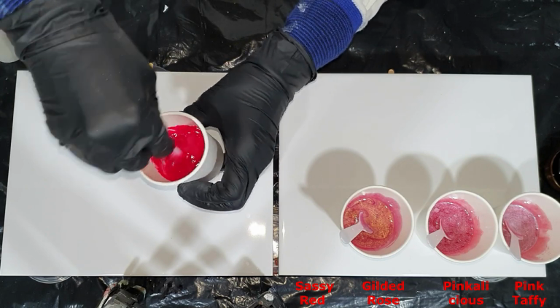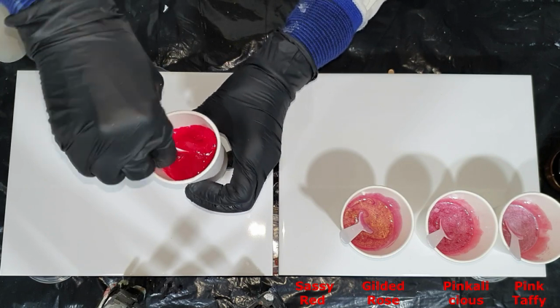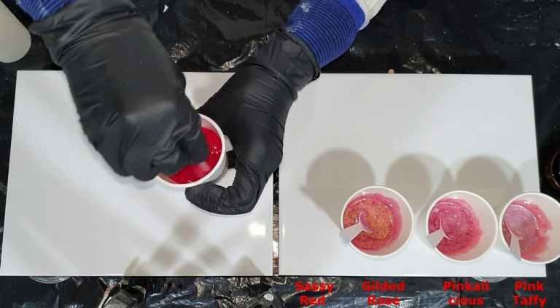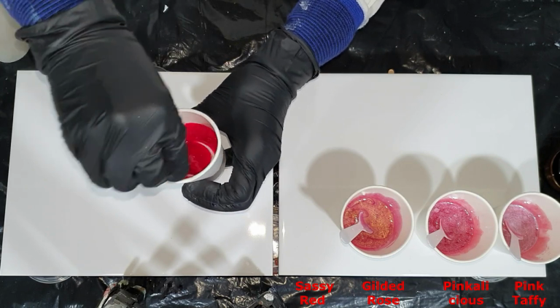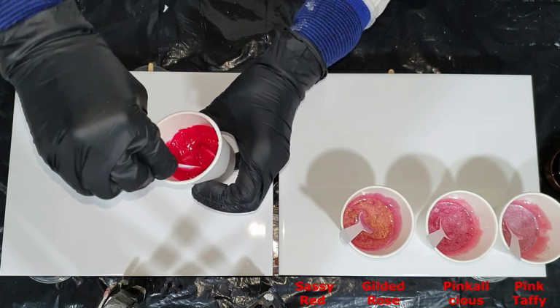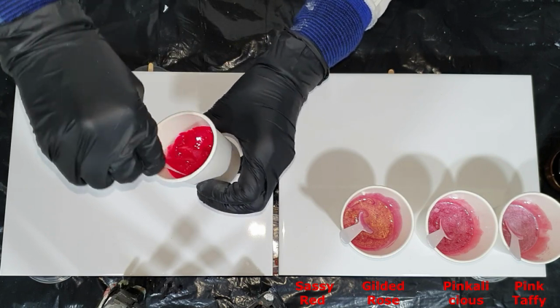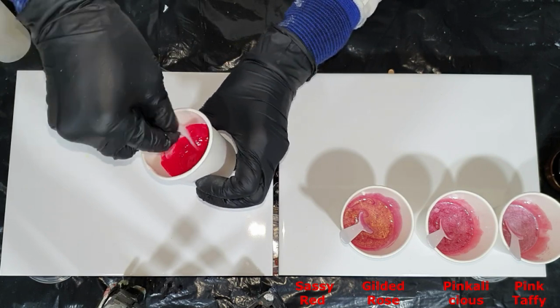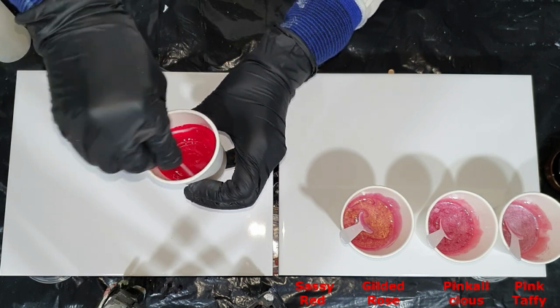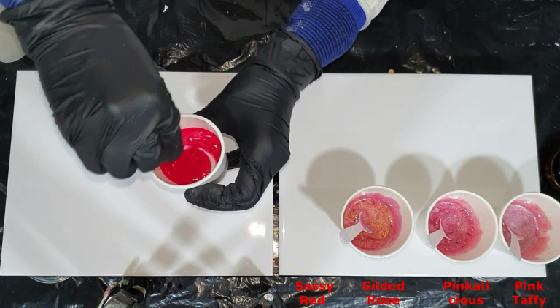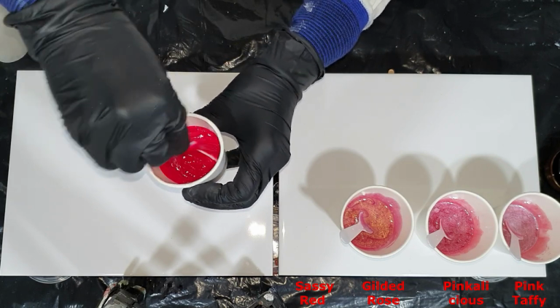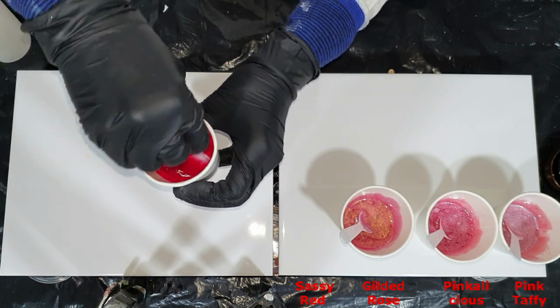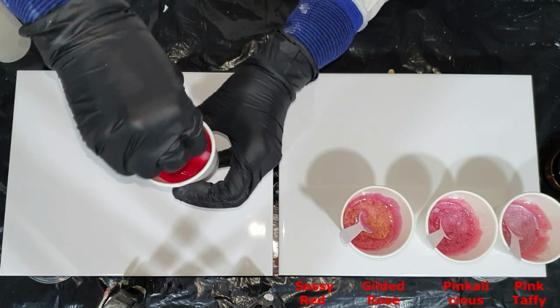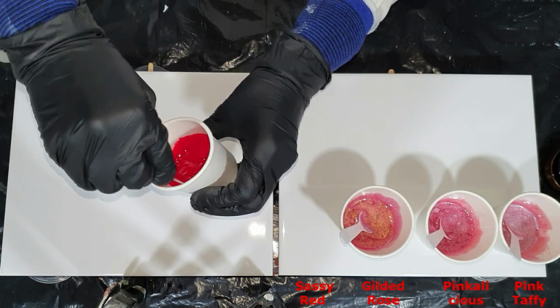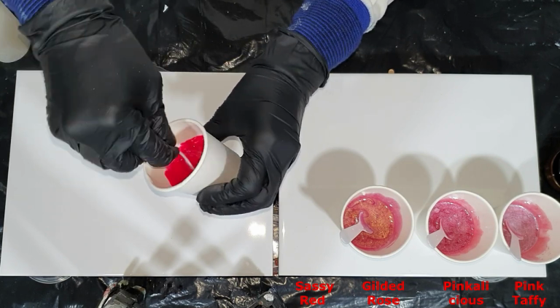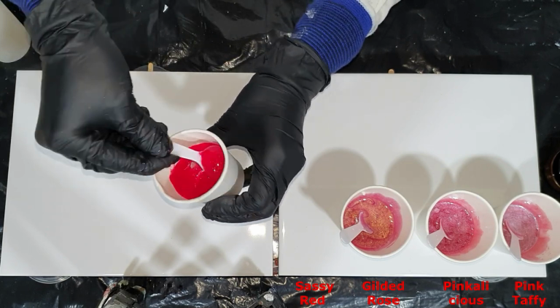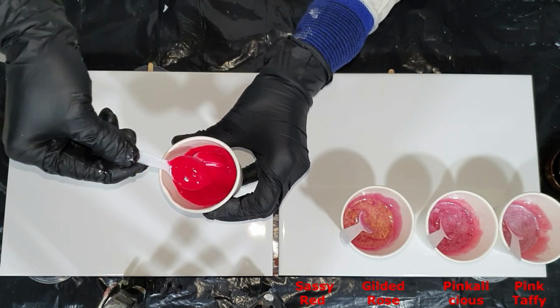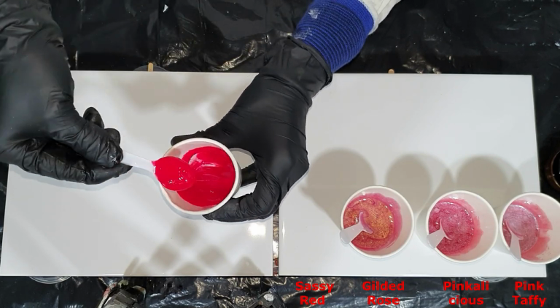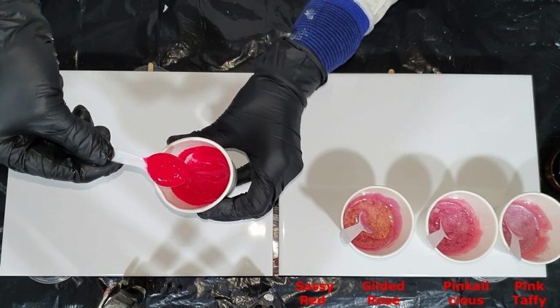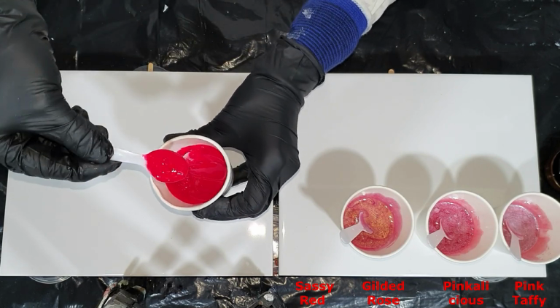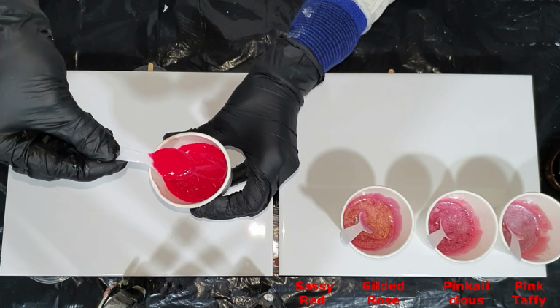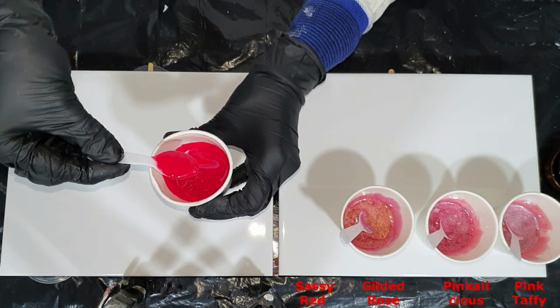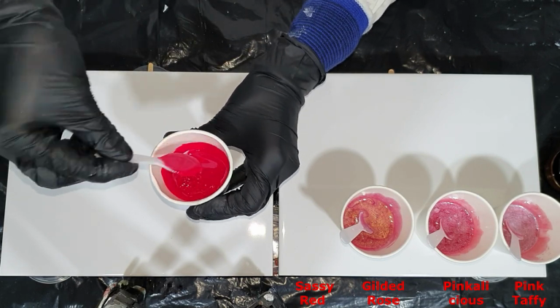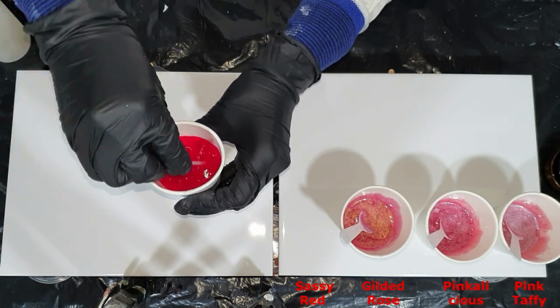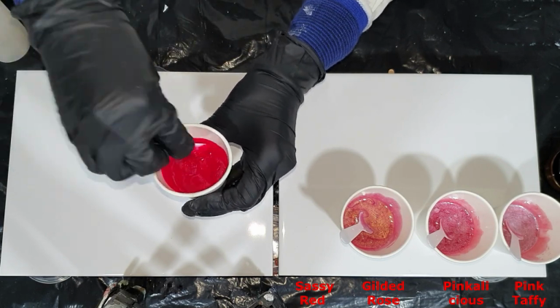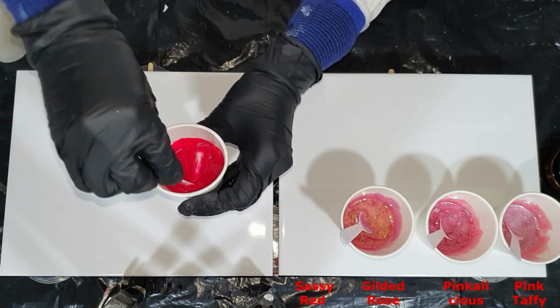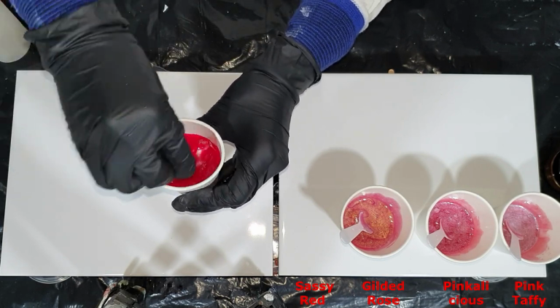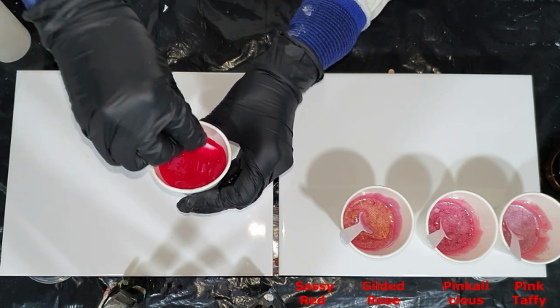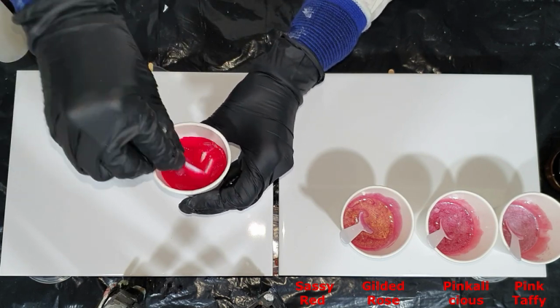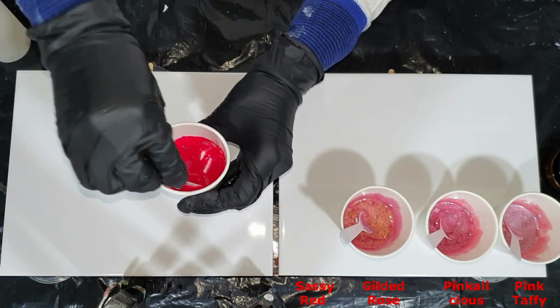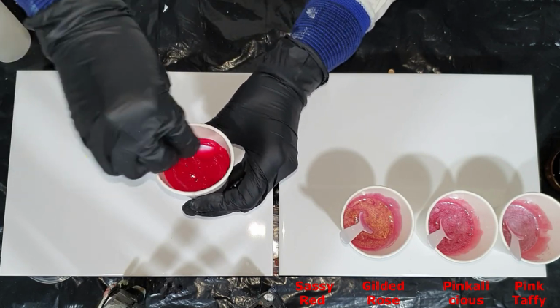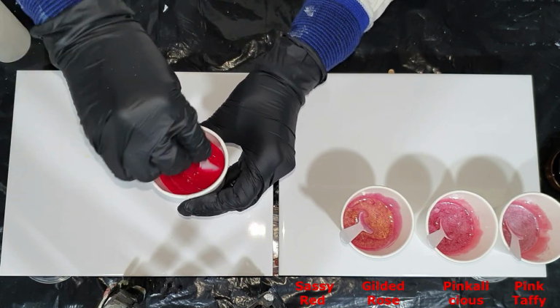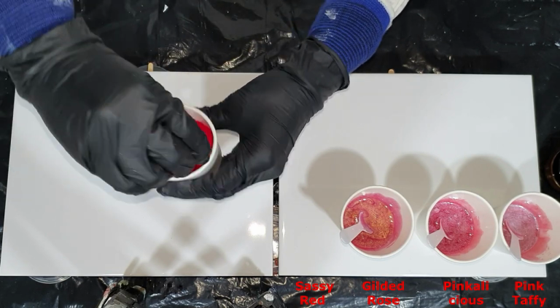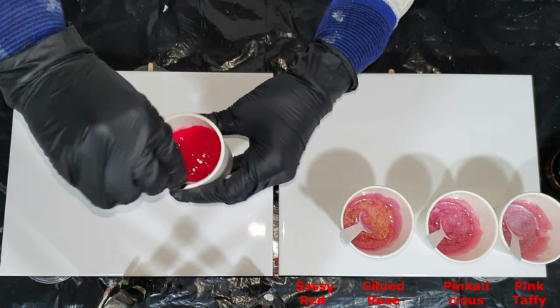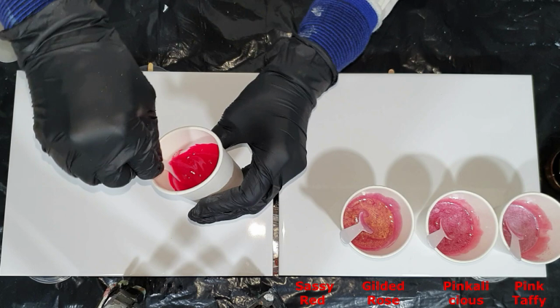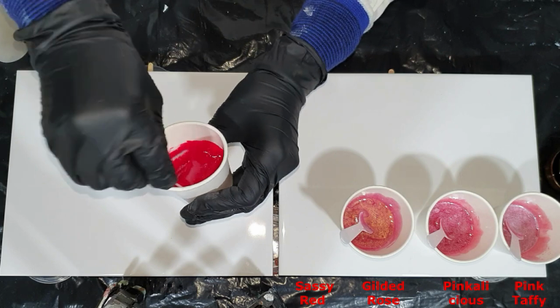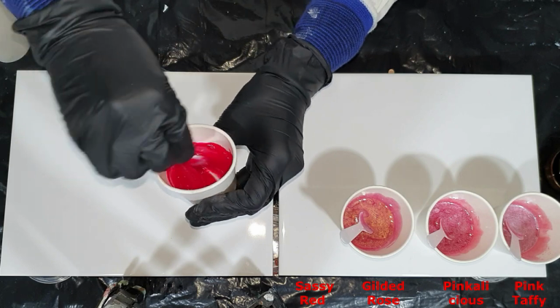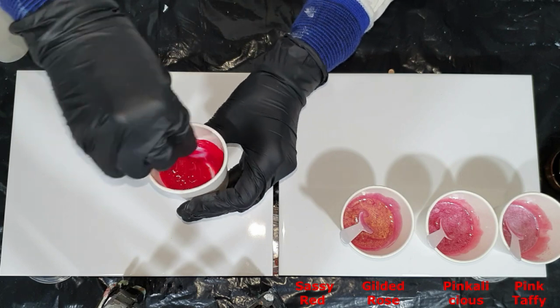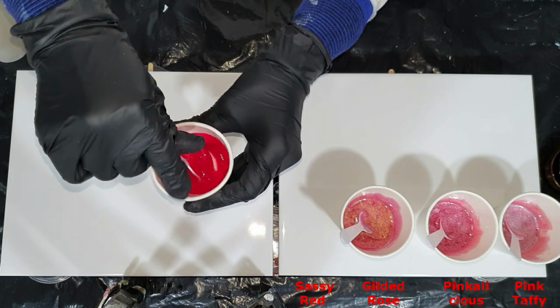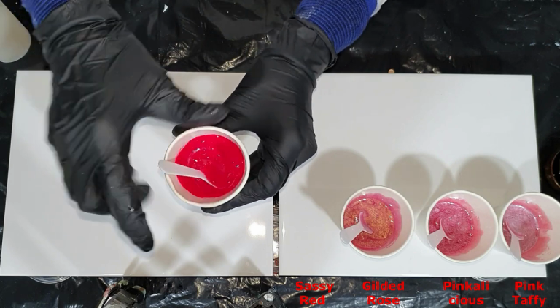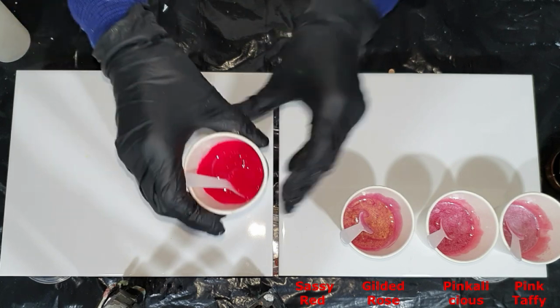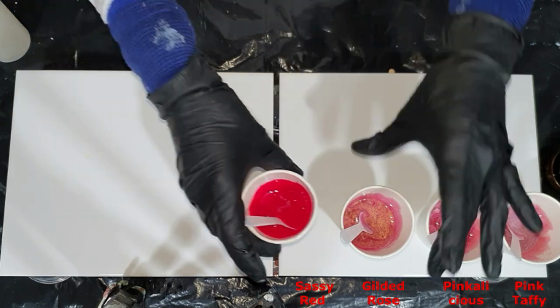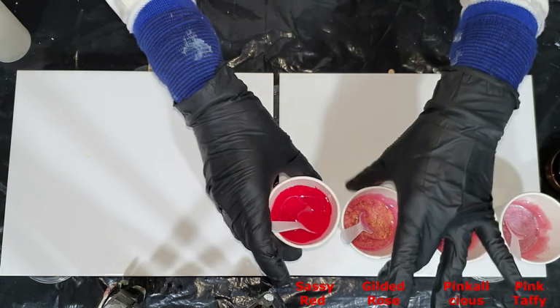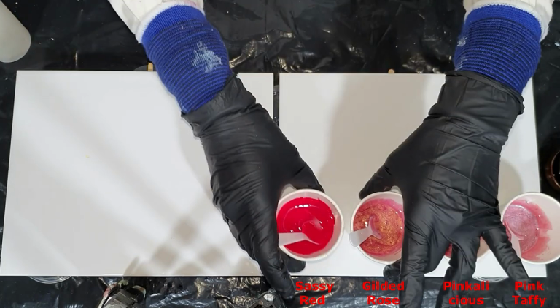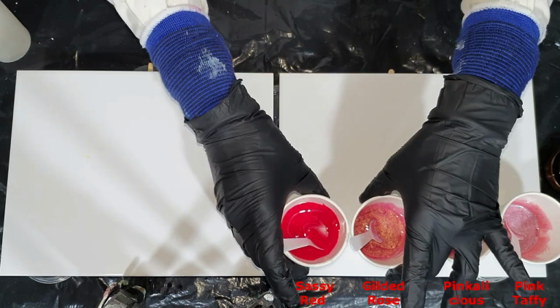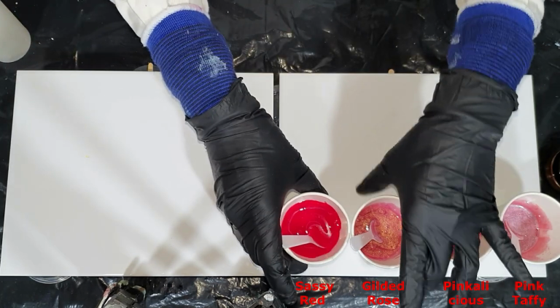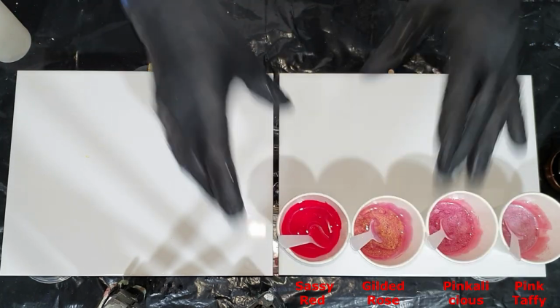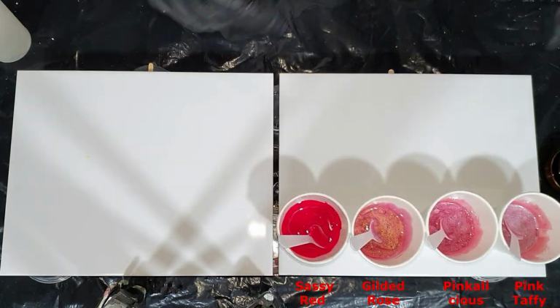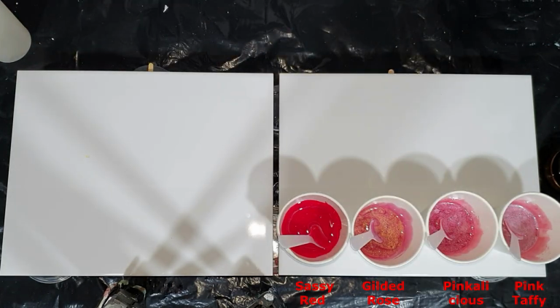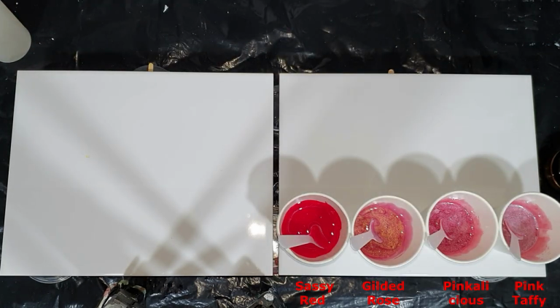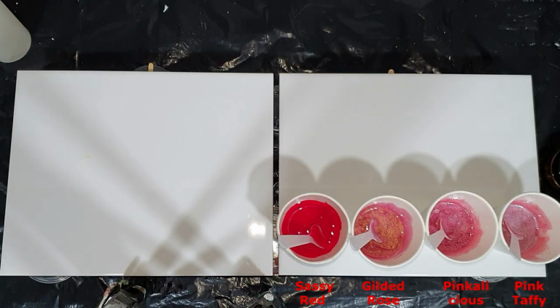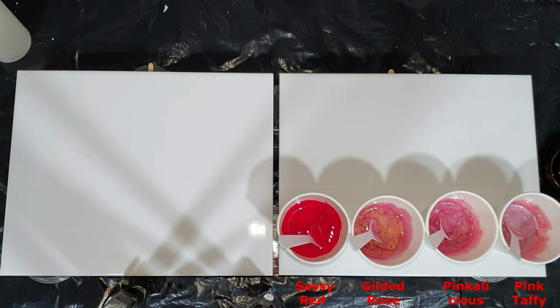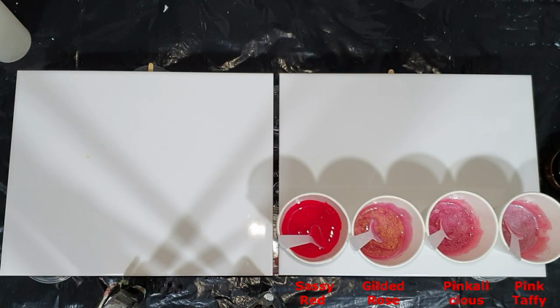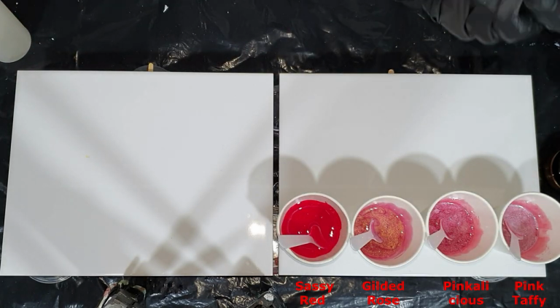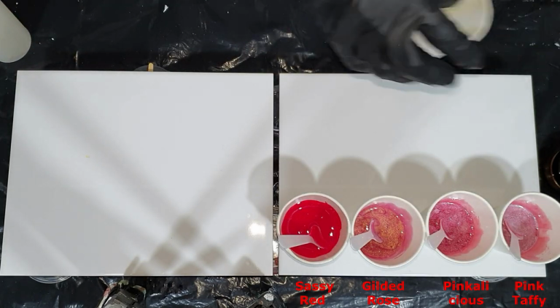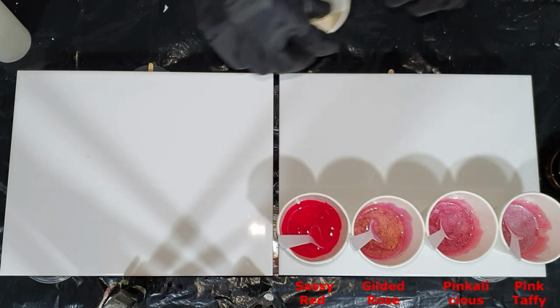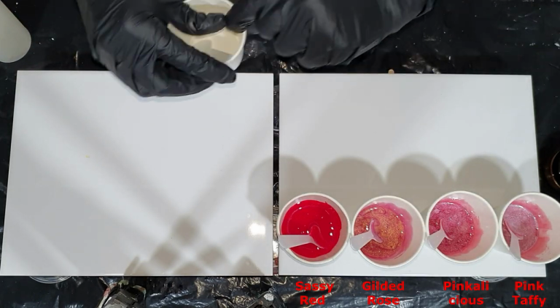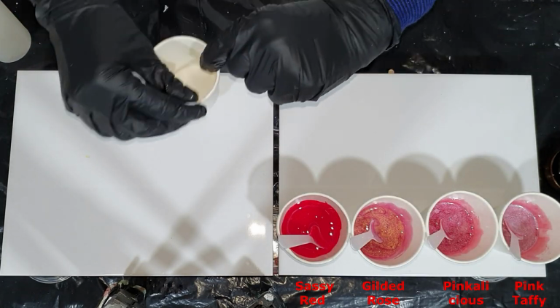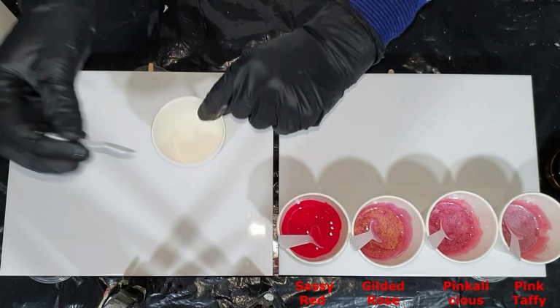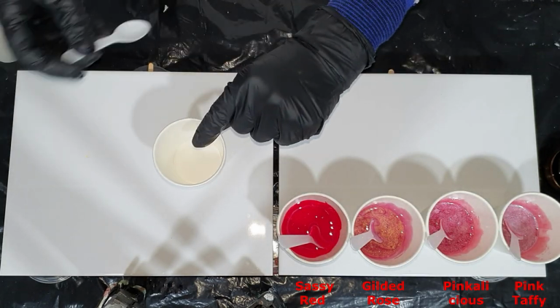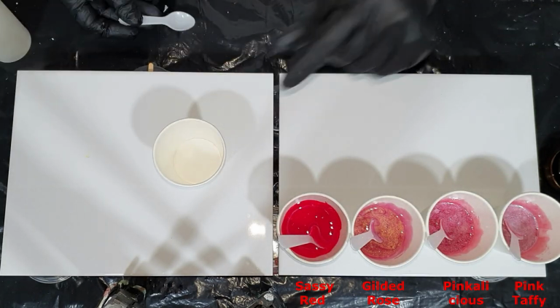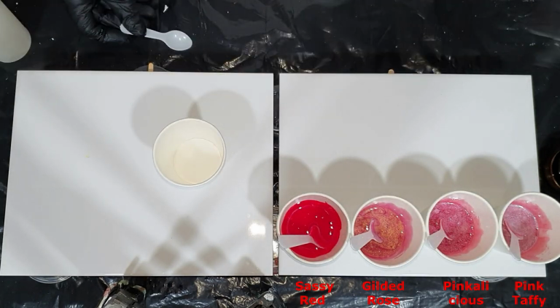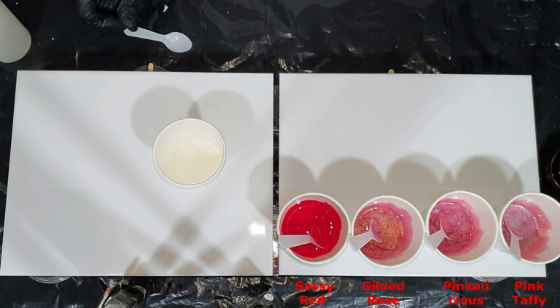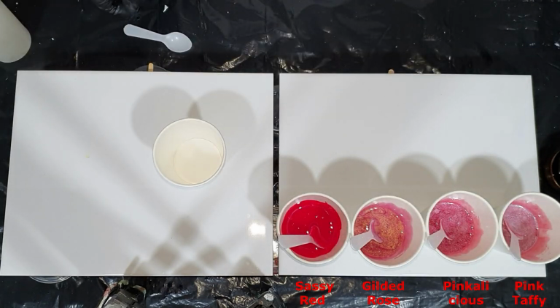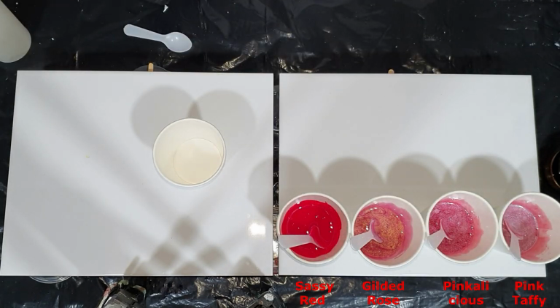It's a very nice color. It's matte, so there's no sparkle in it.